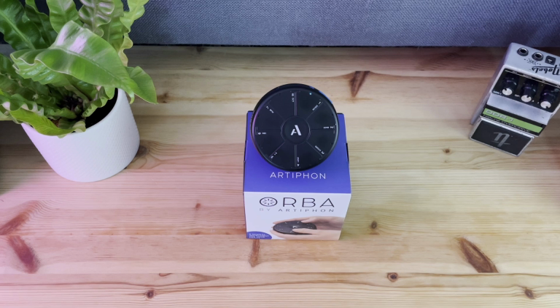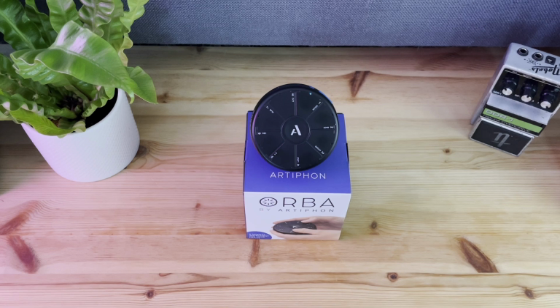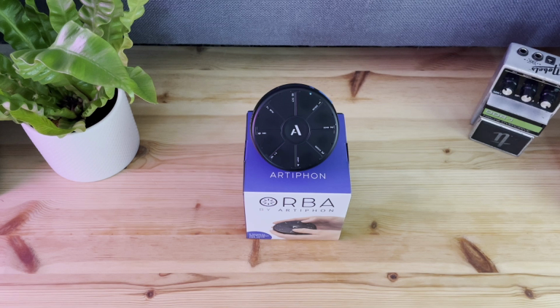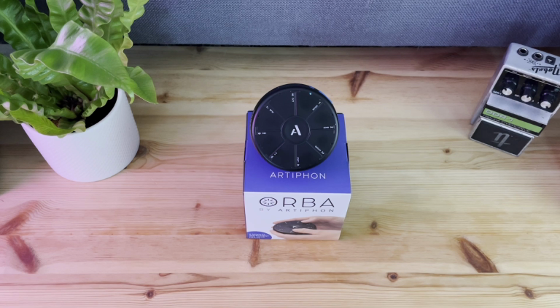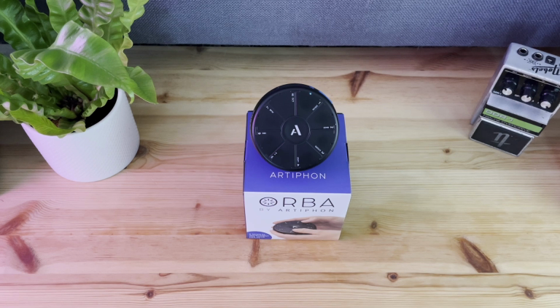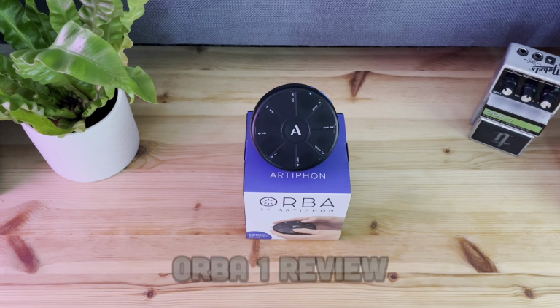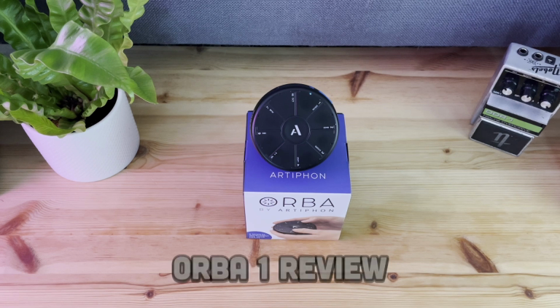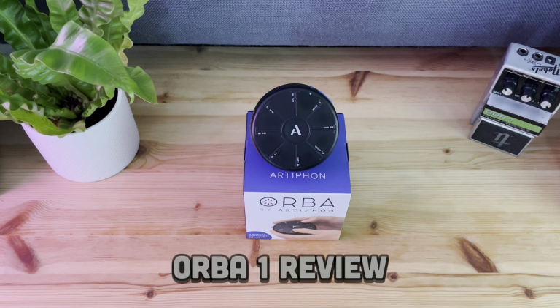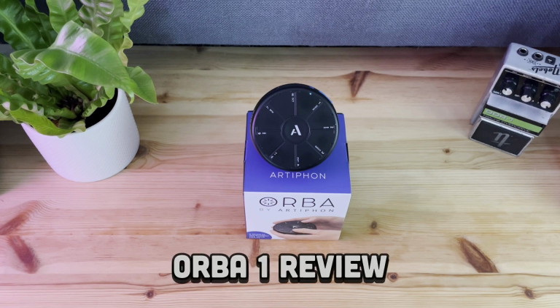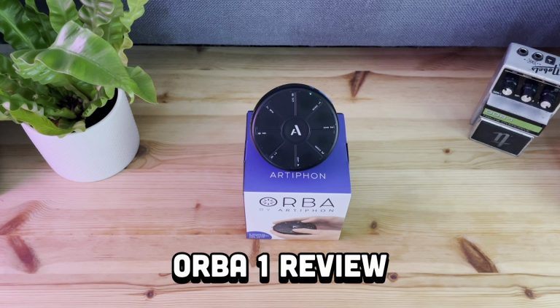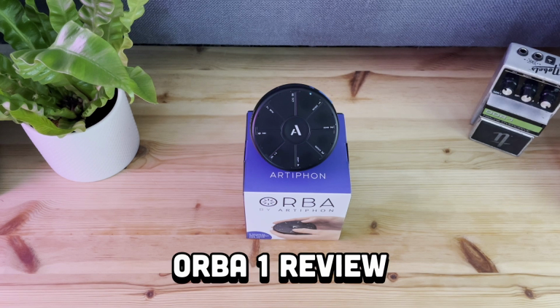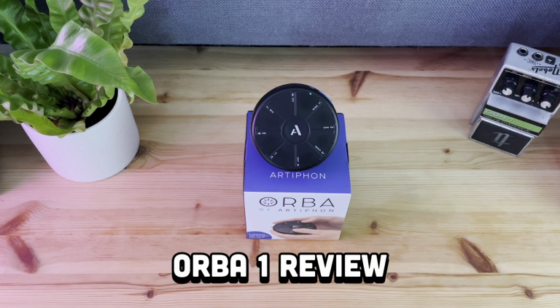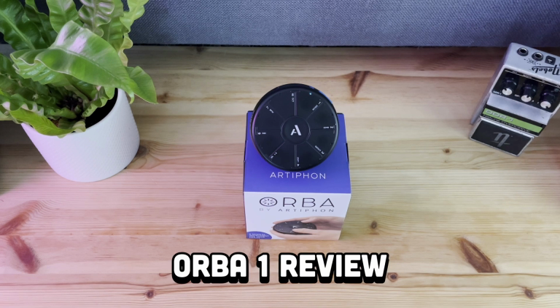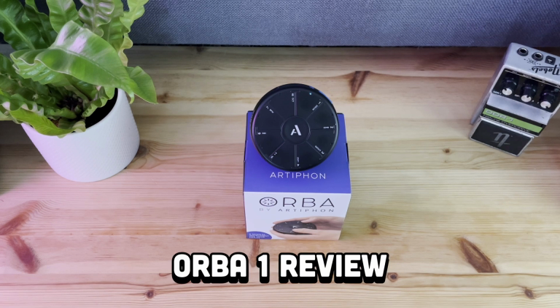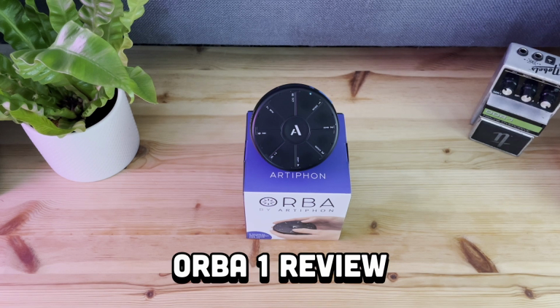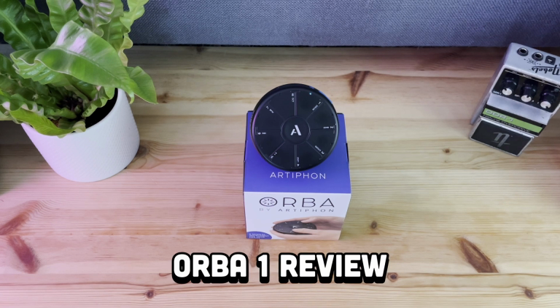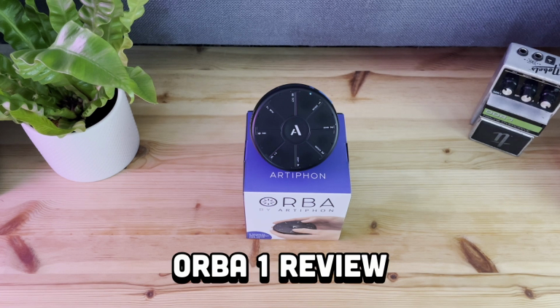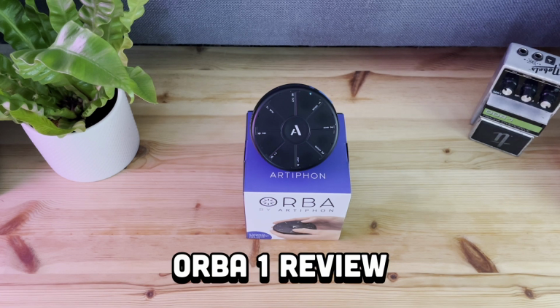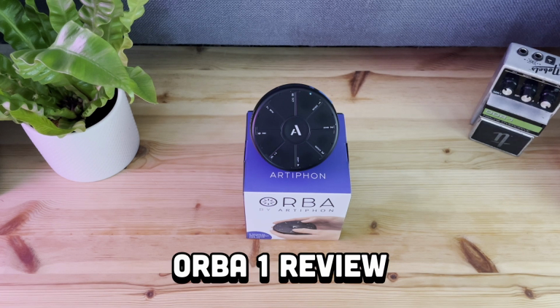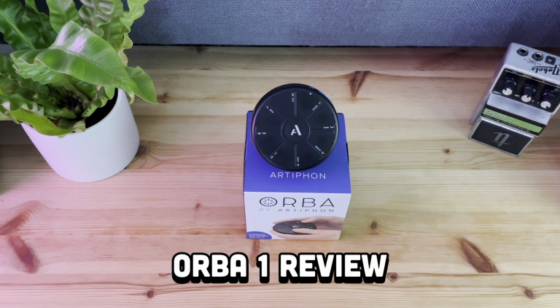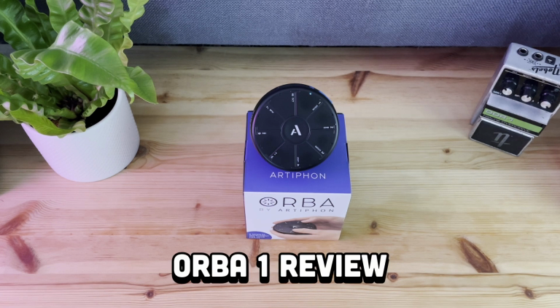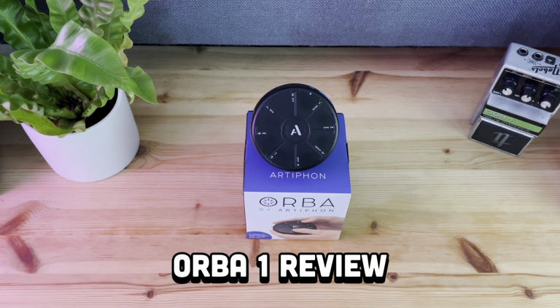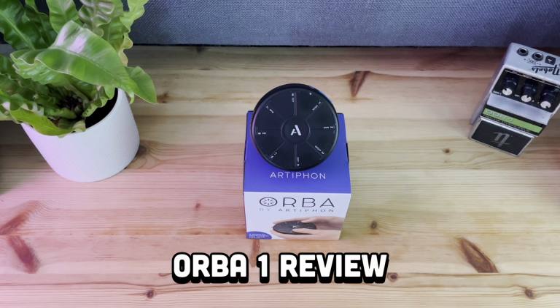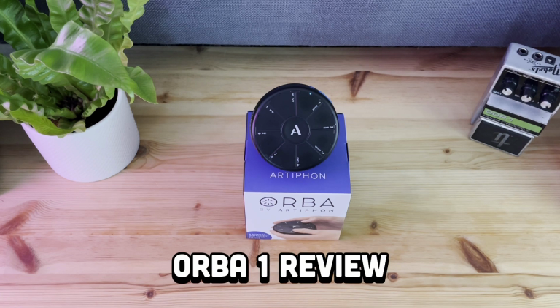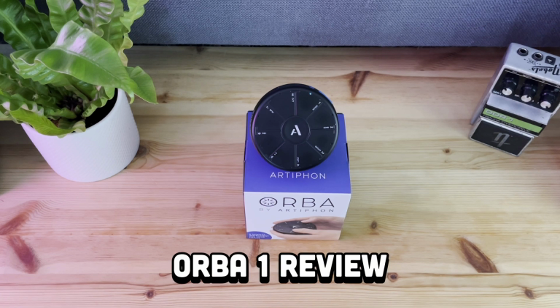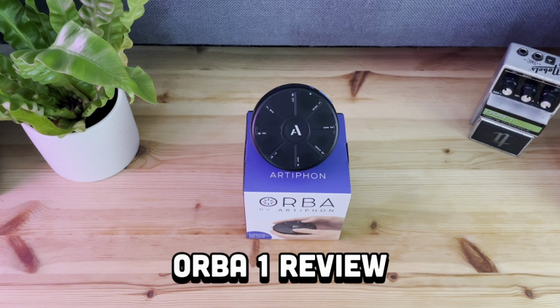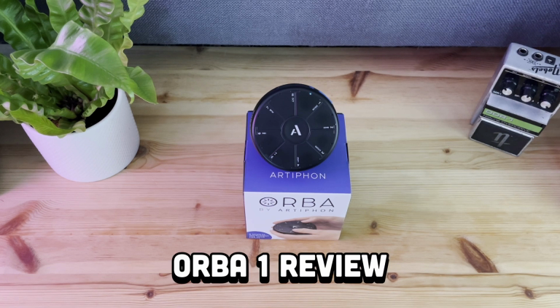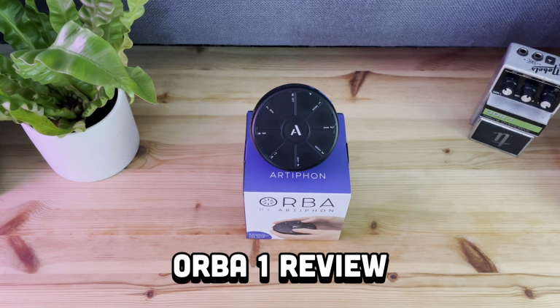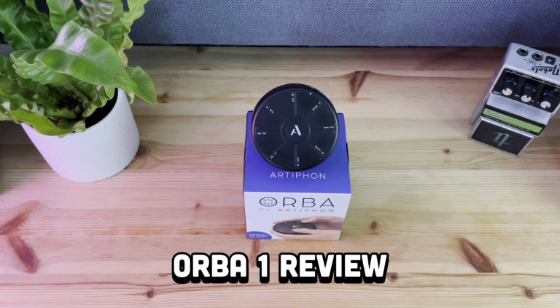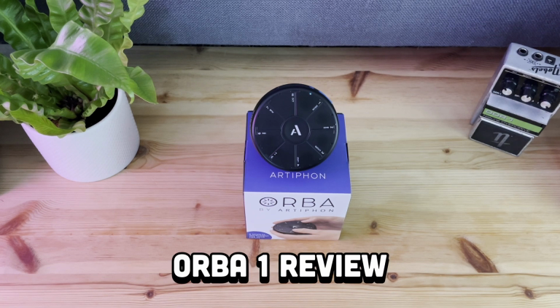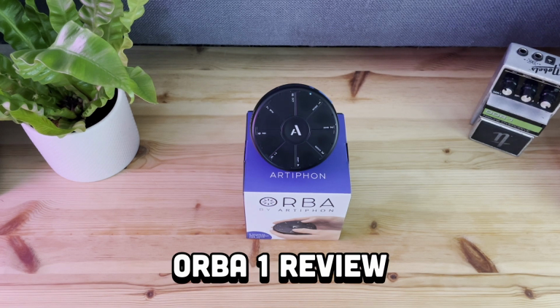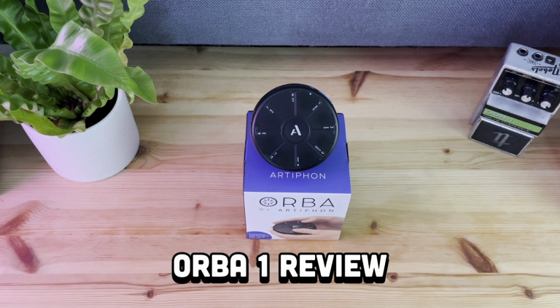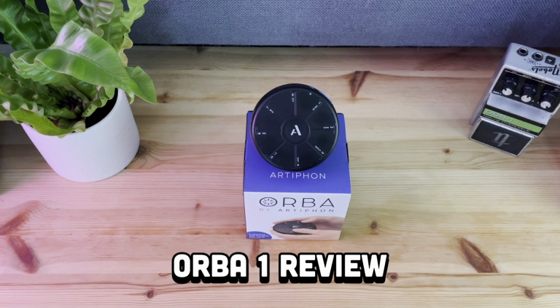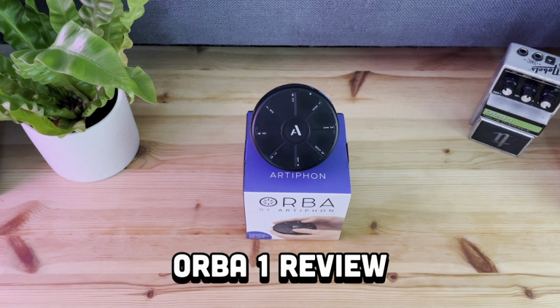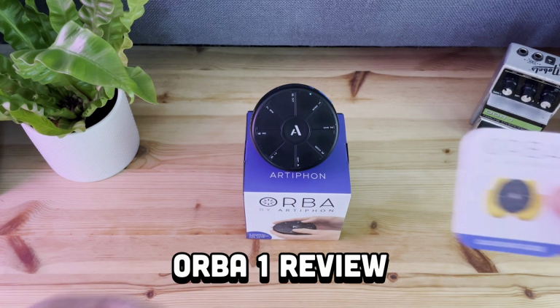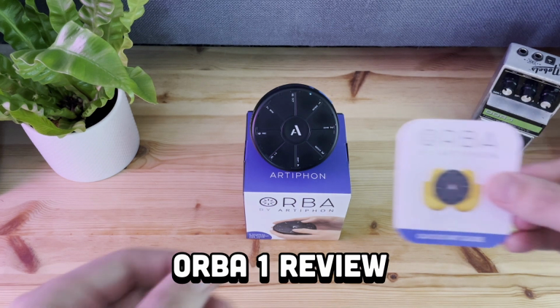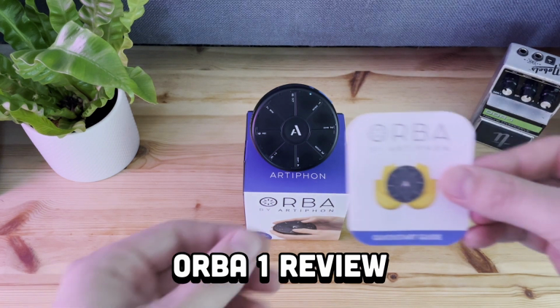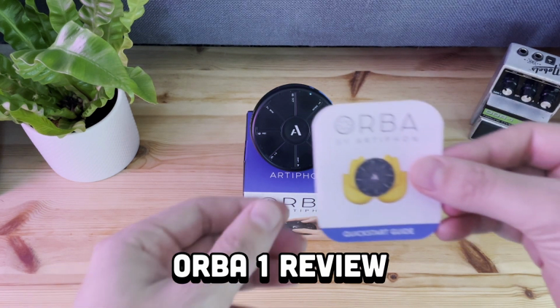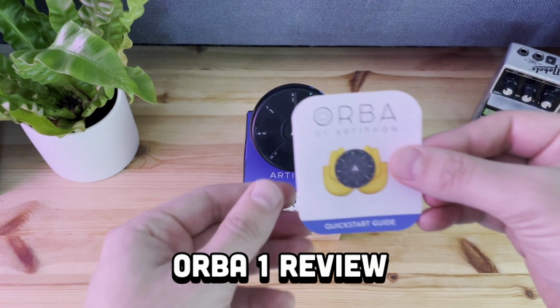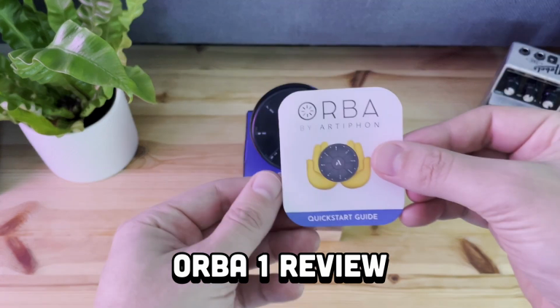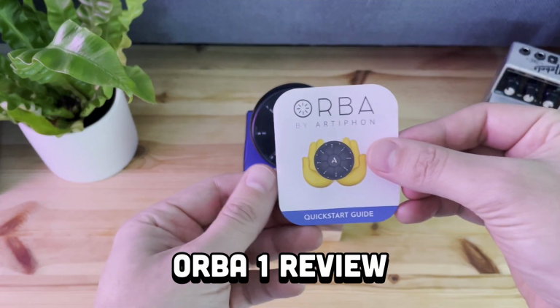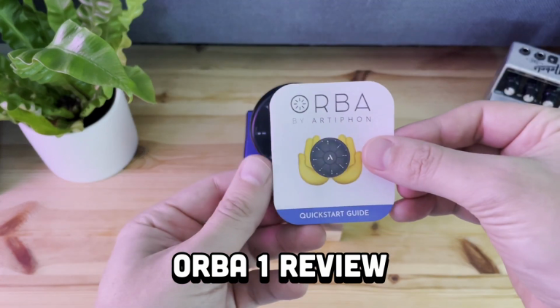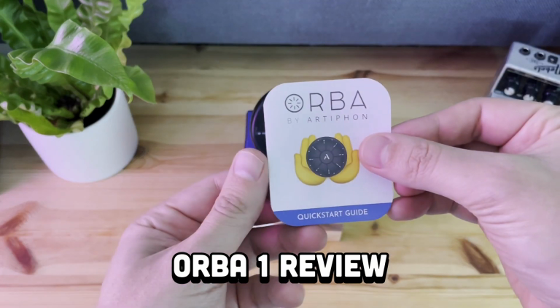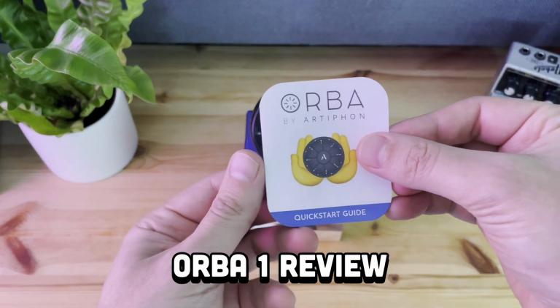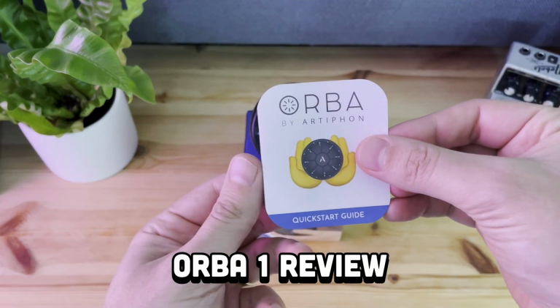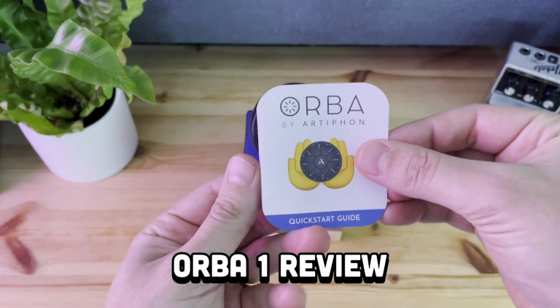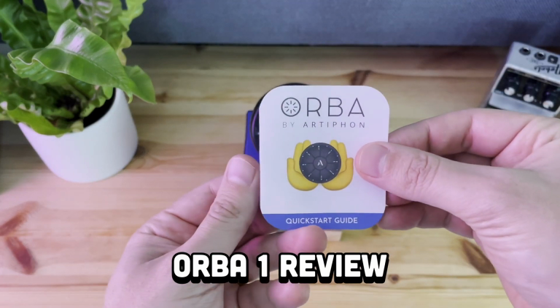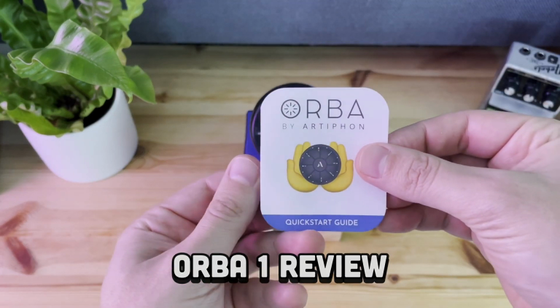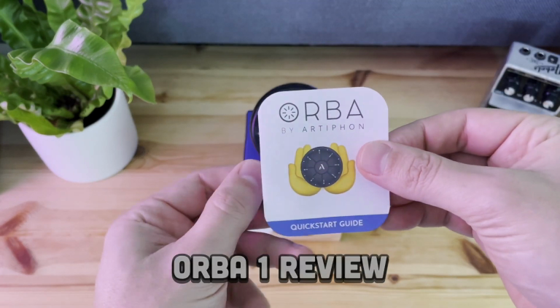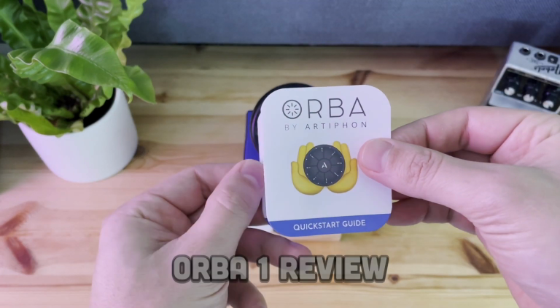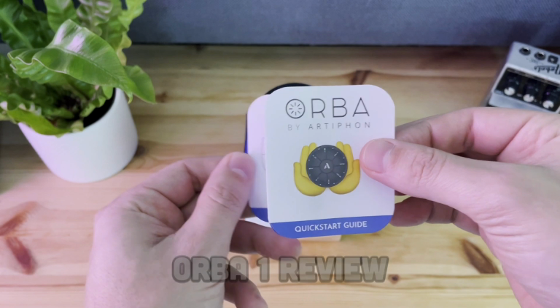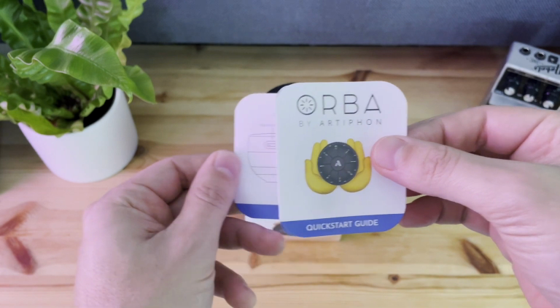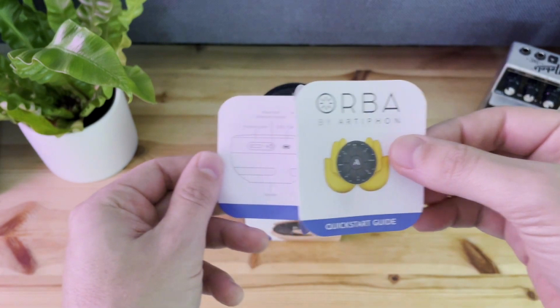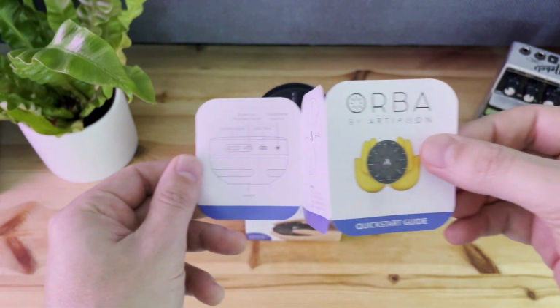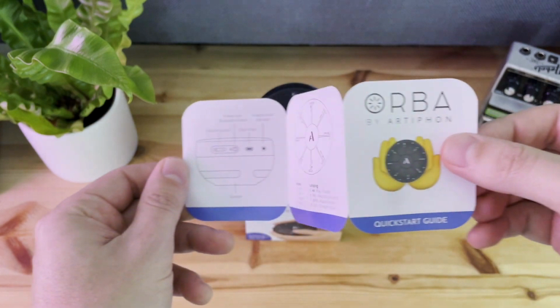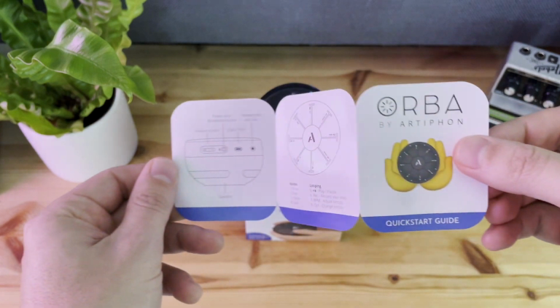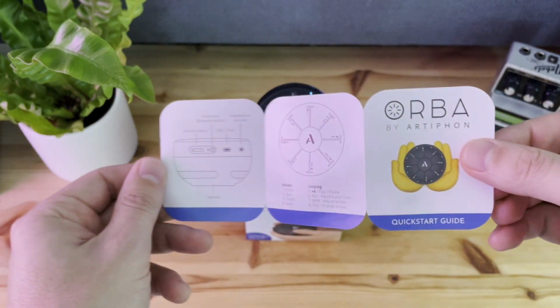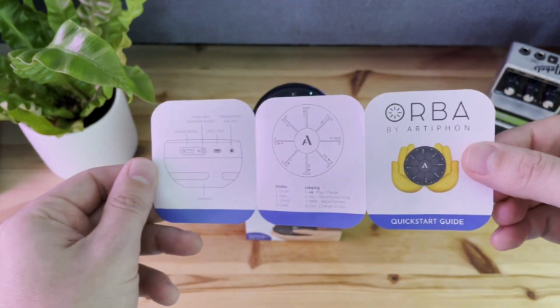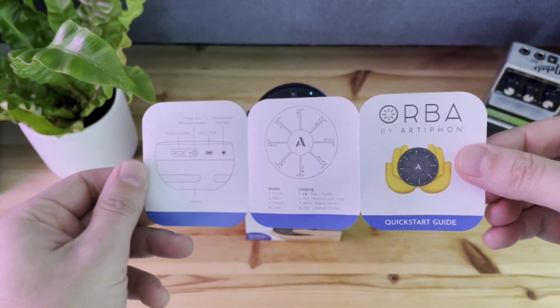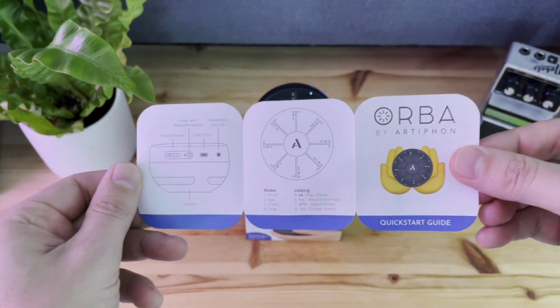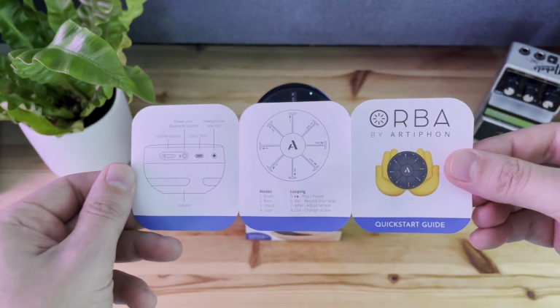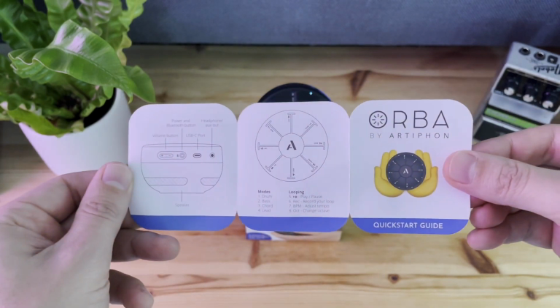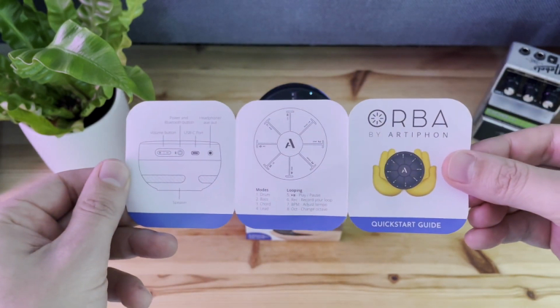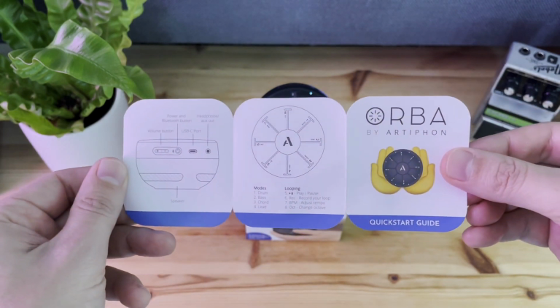Hey folks, I just picked up this weird little MIDI controller last week and I wanted to share my thoughts about it as someone who uses MIDI controllers all the time.